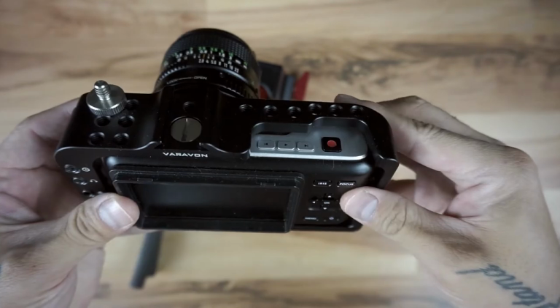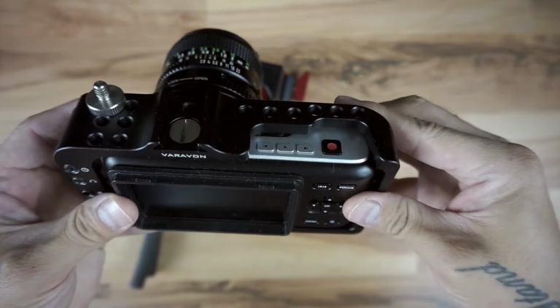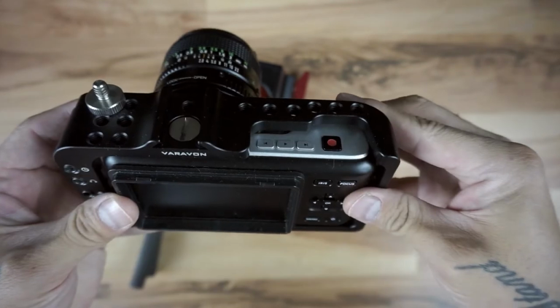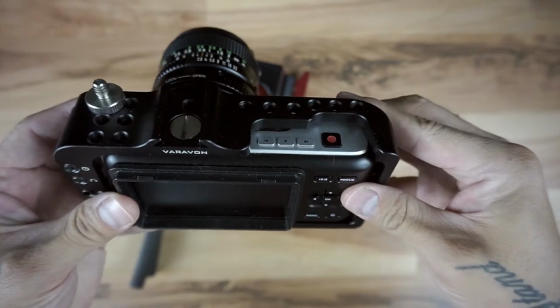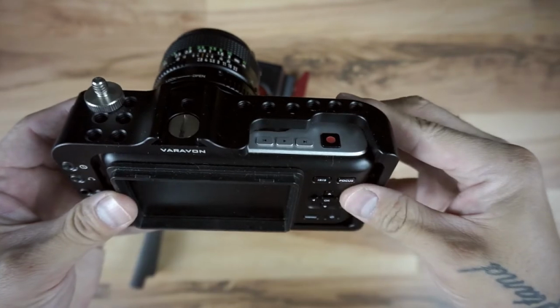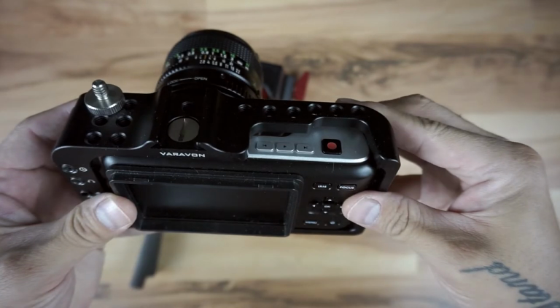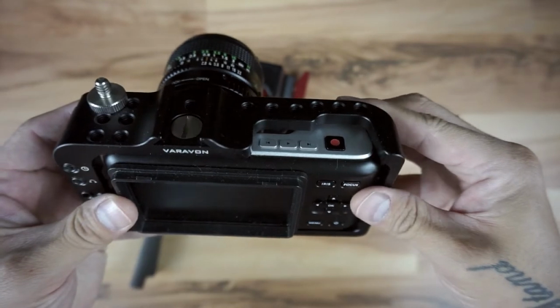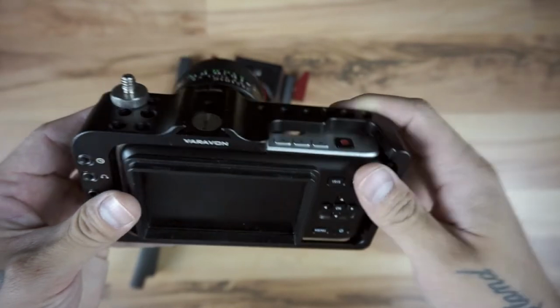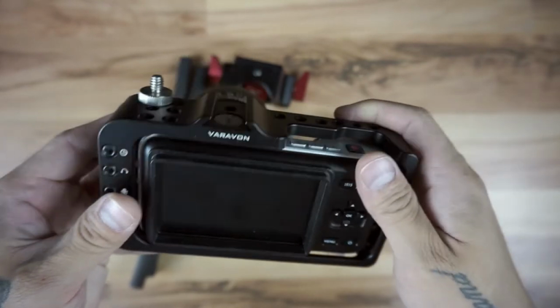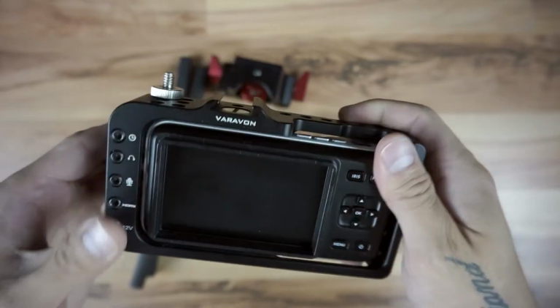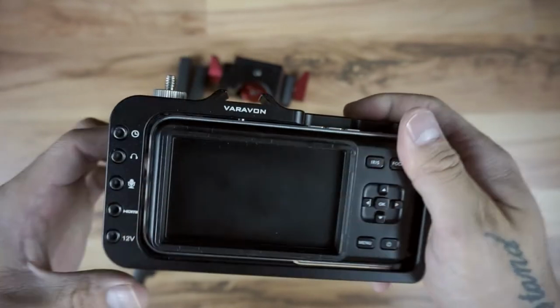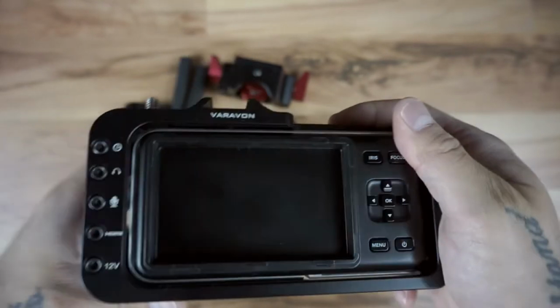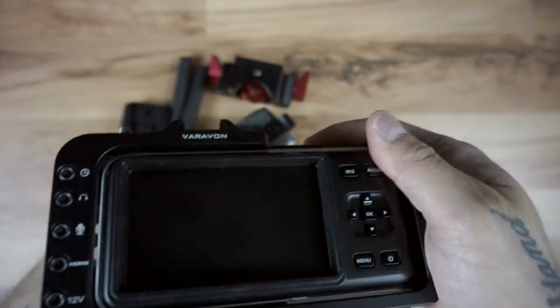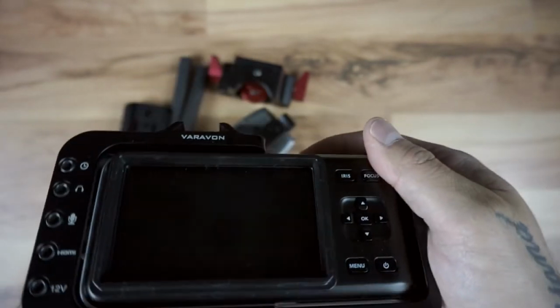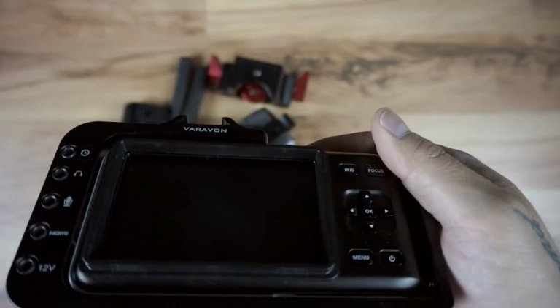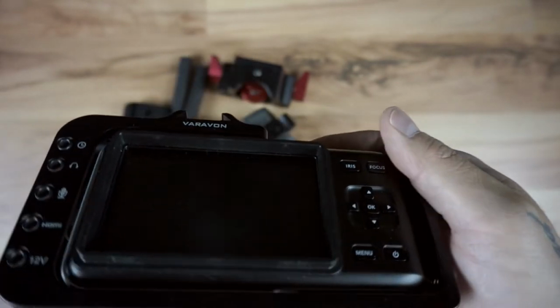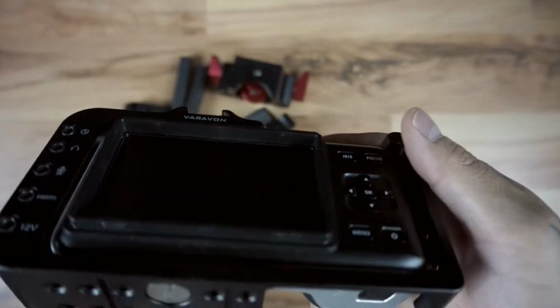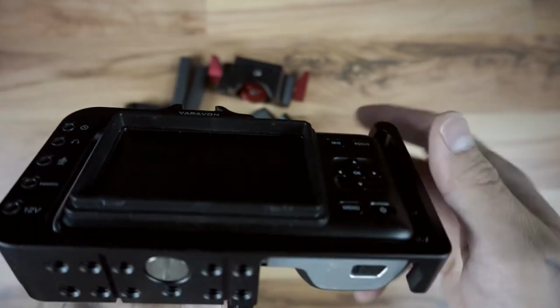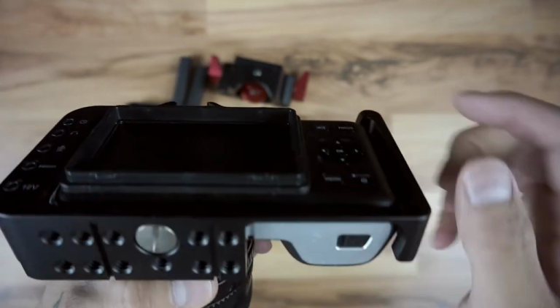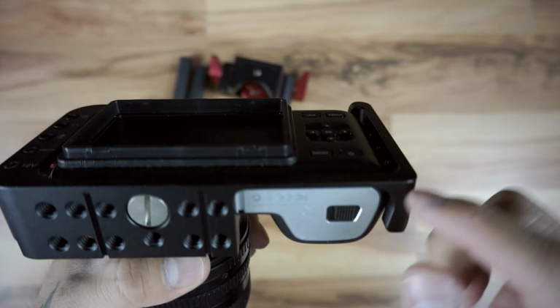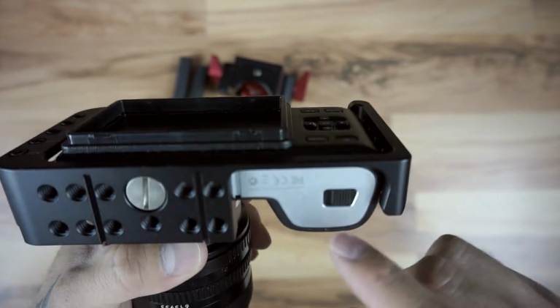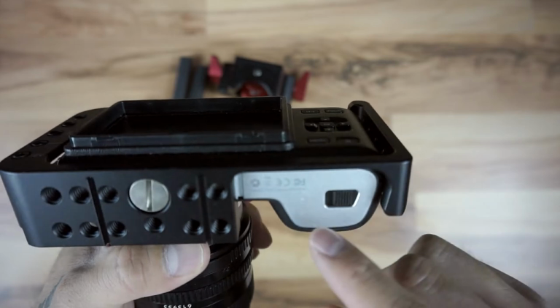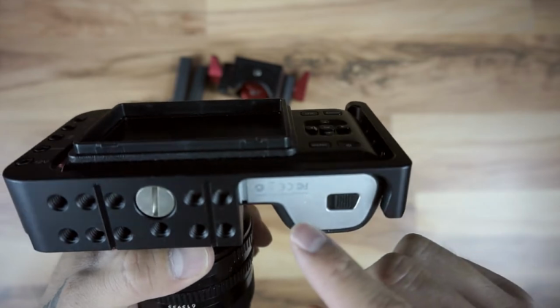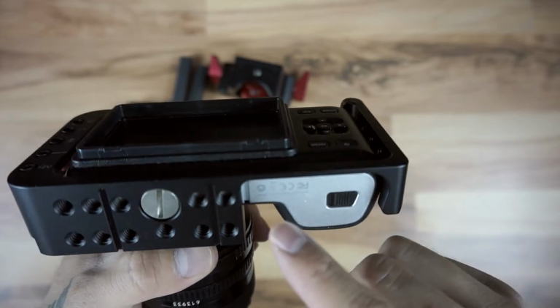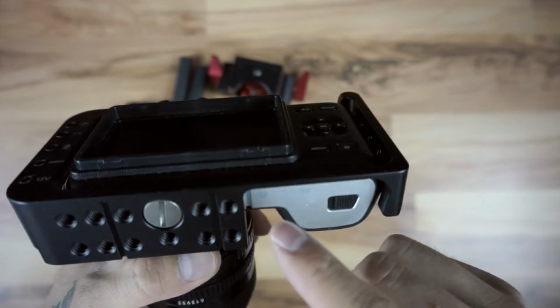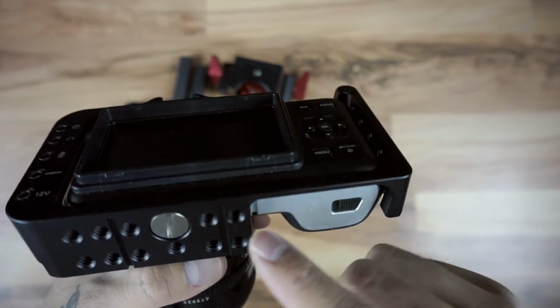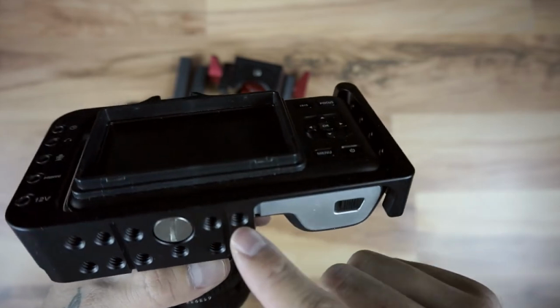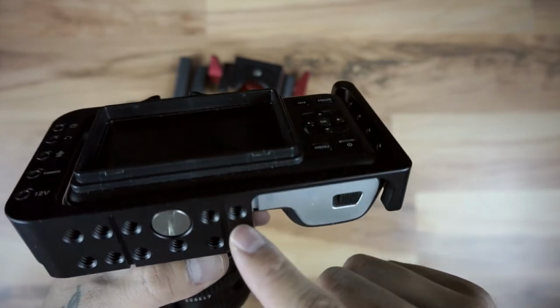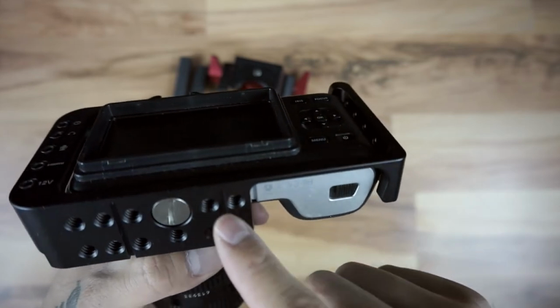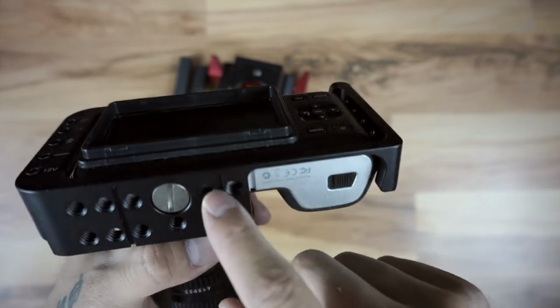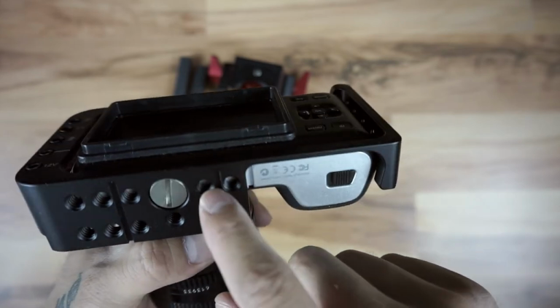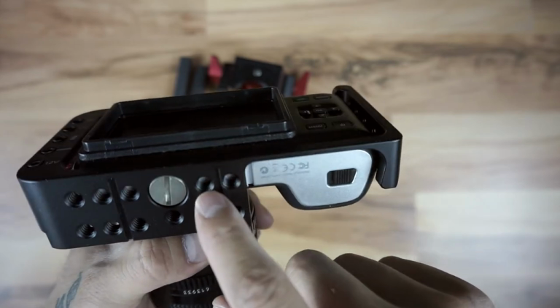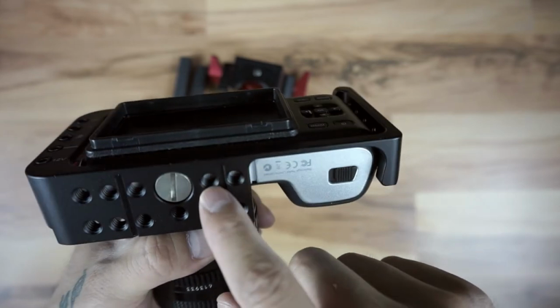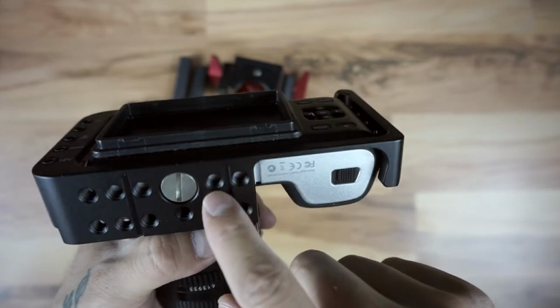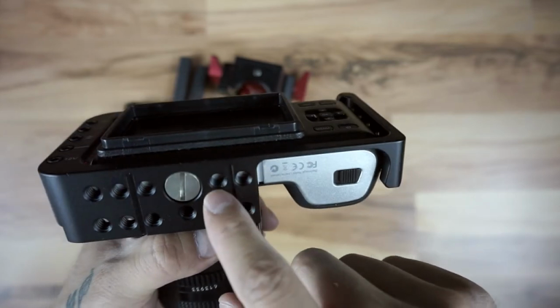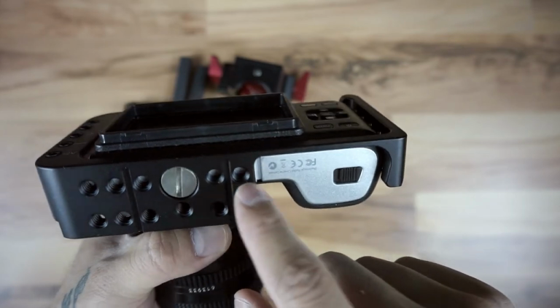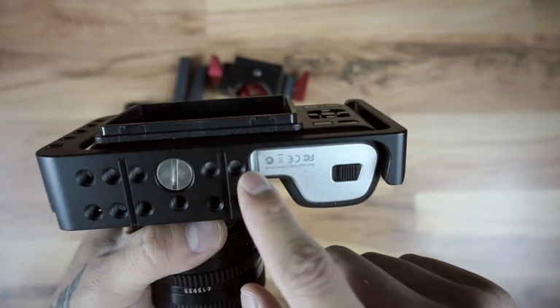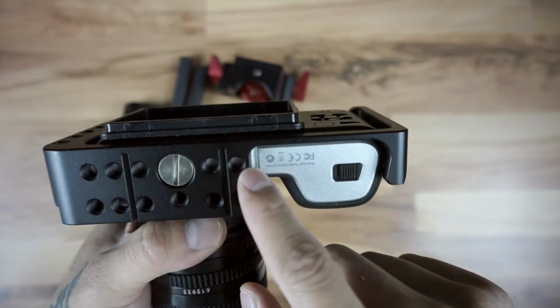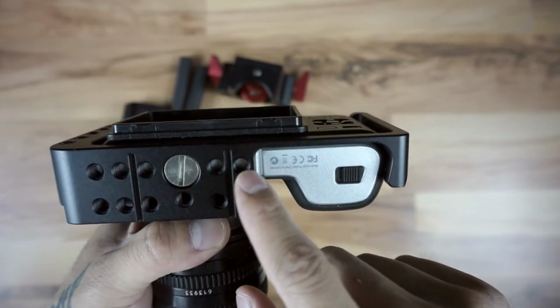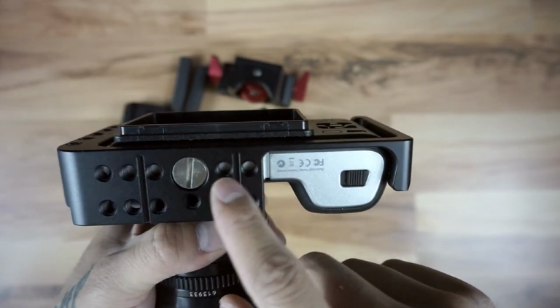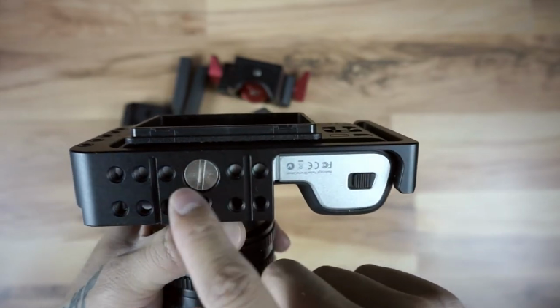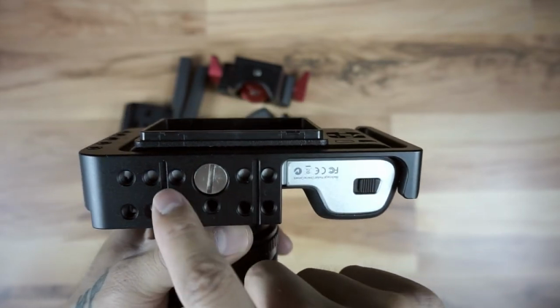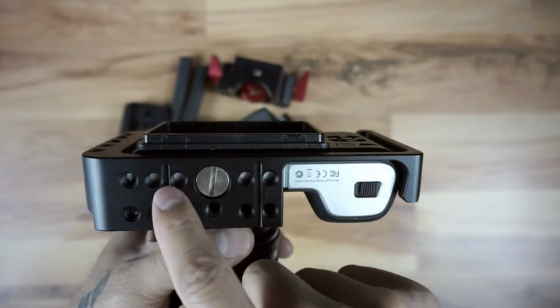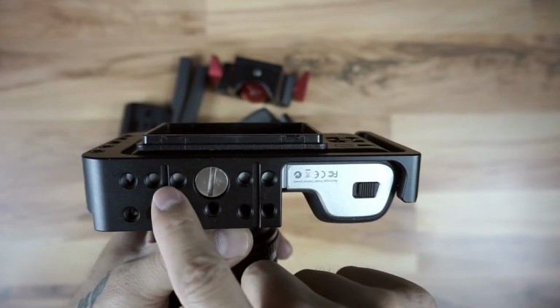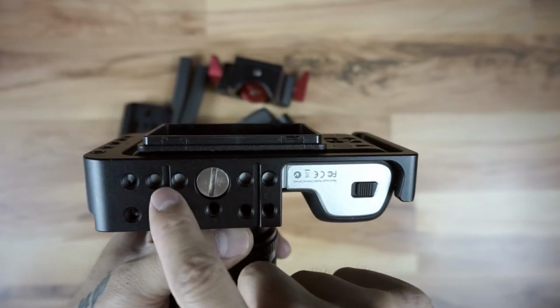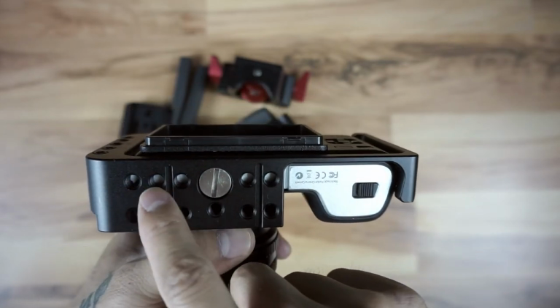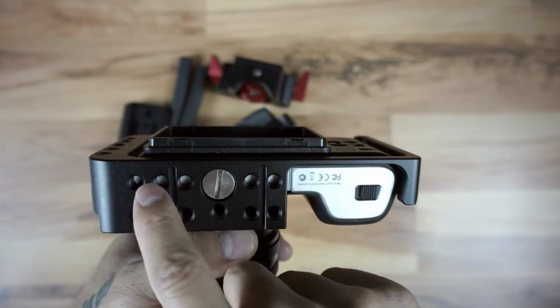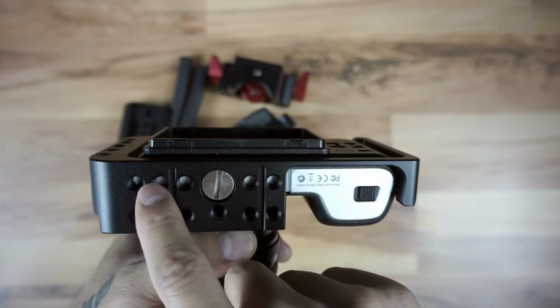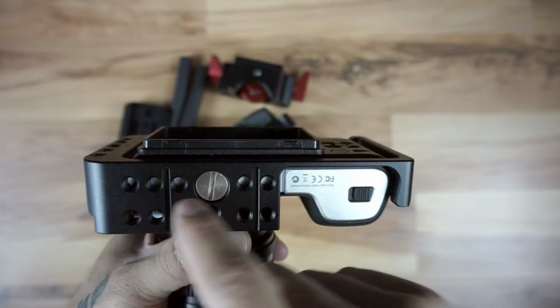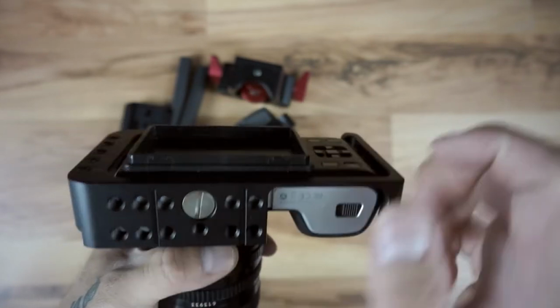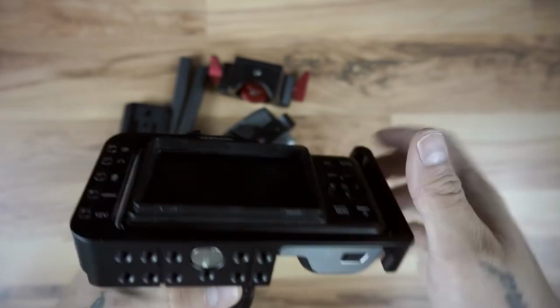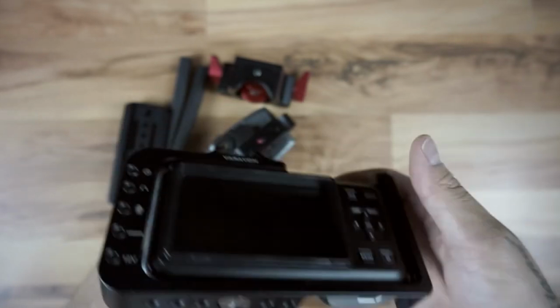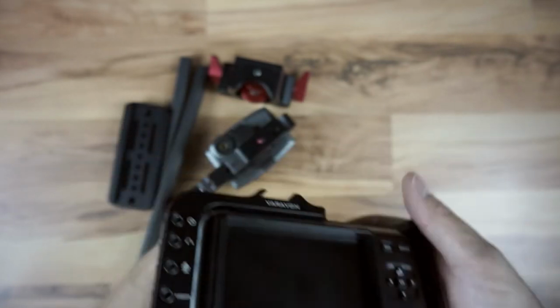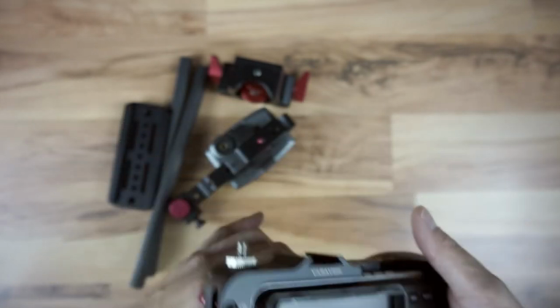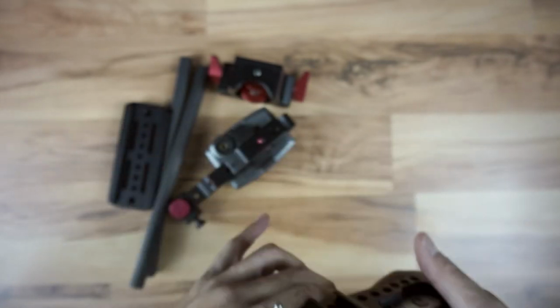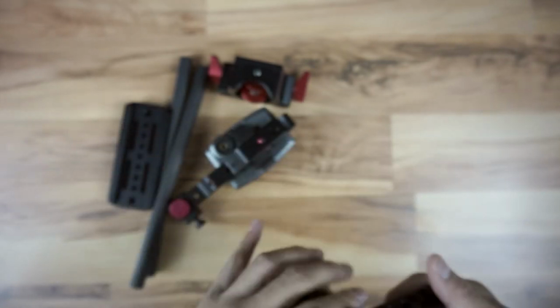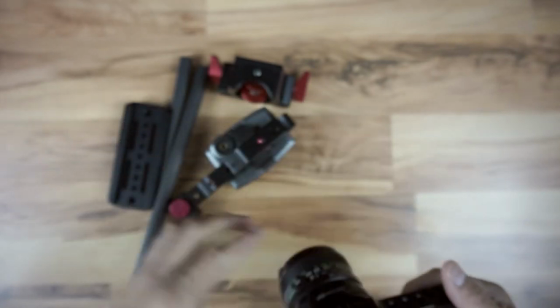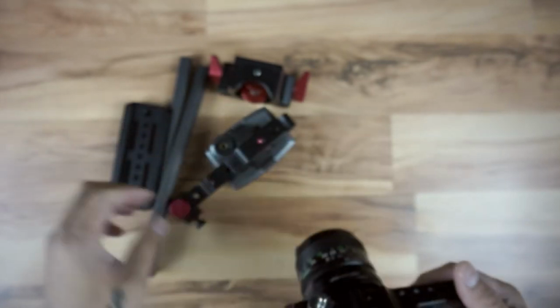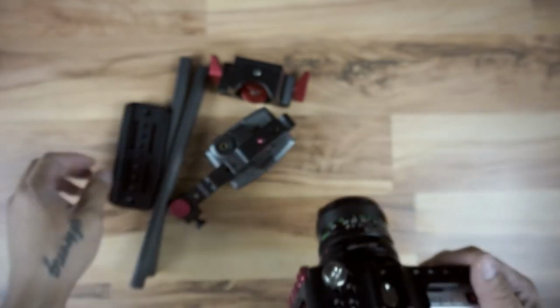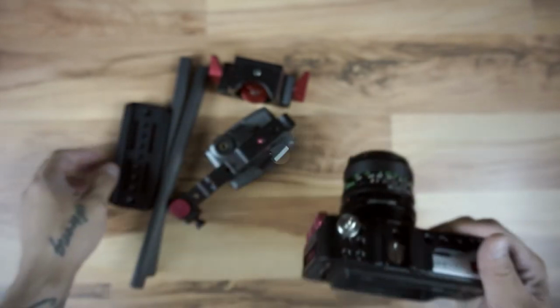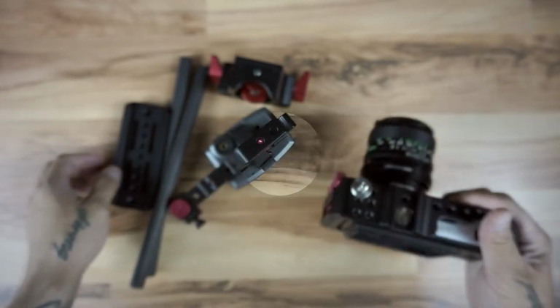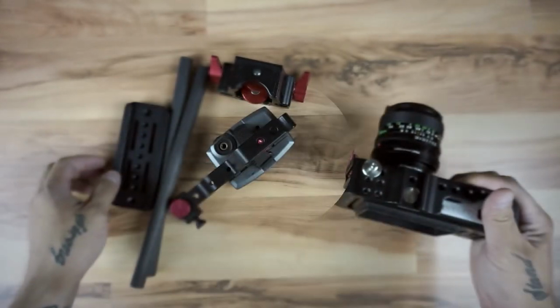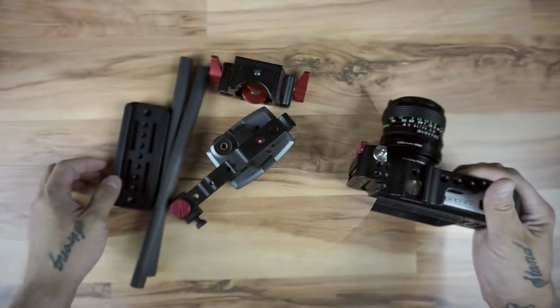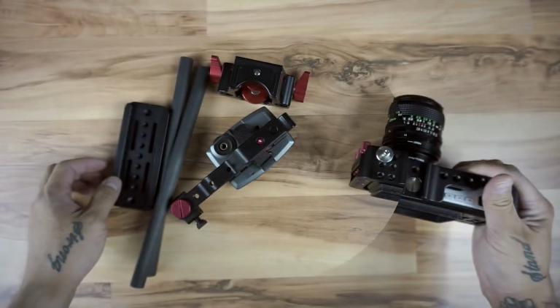You can see here how it wiggles back and forth. Those are the quarter-20 holes that put pressure against the metal body and it put scratches on it.